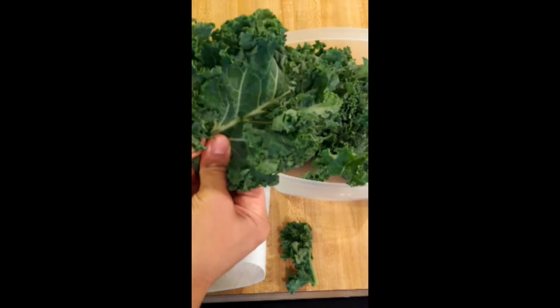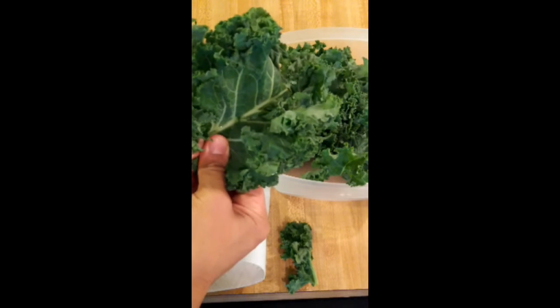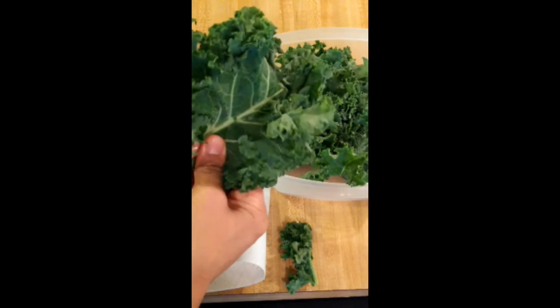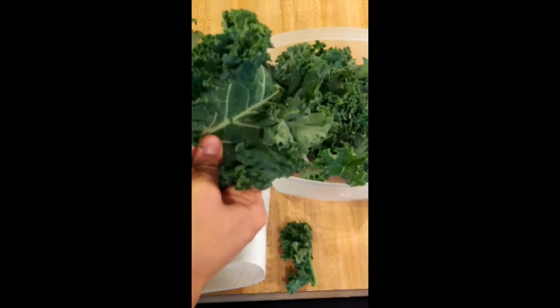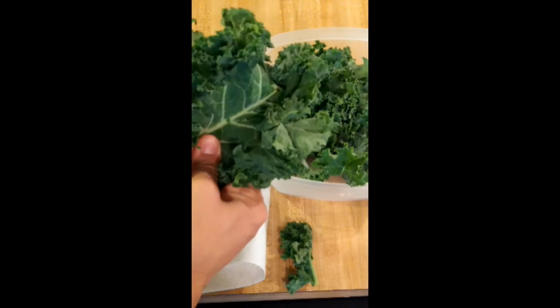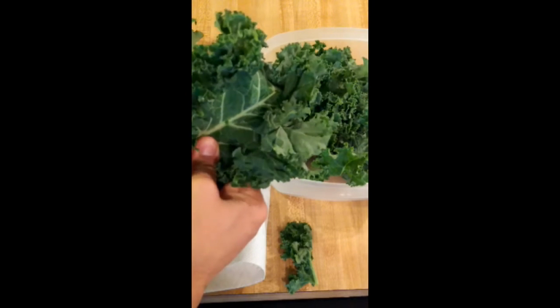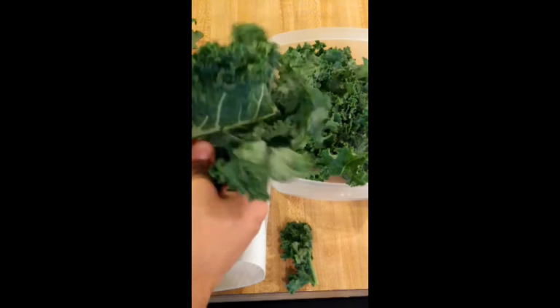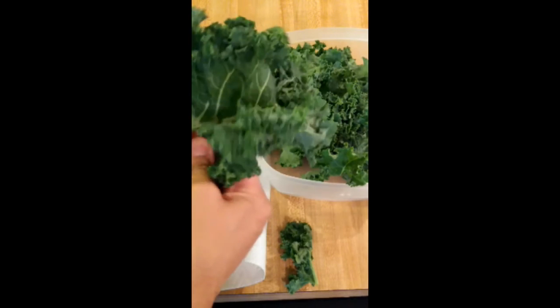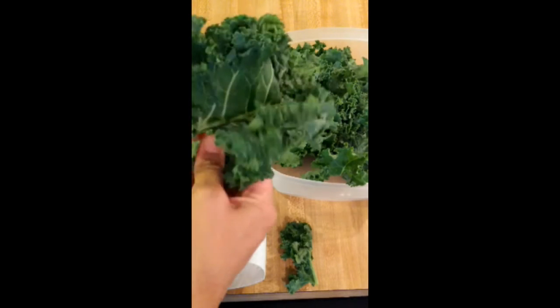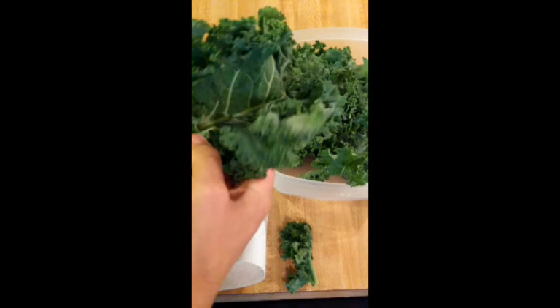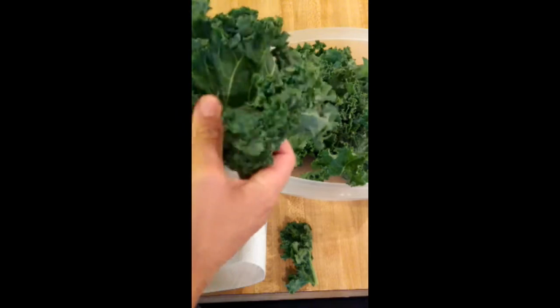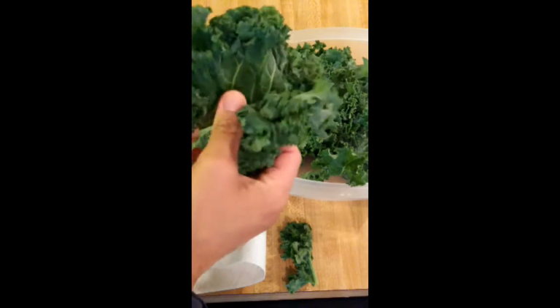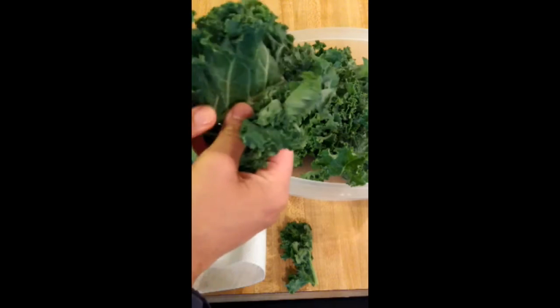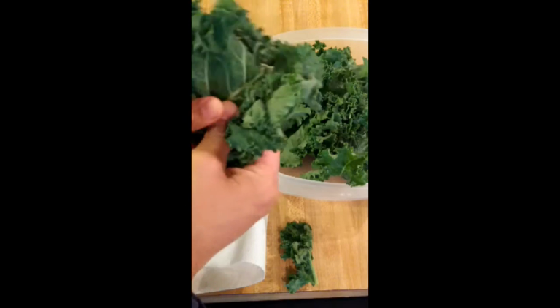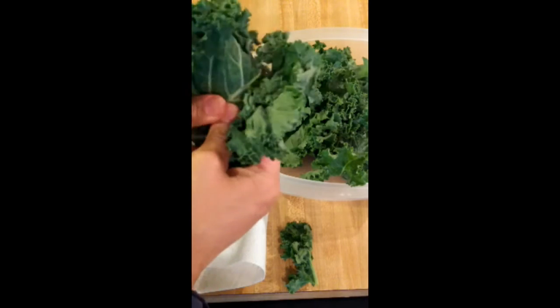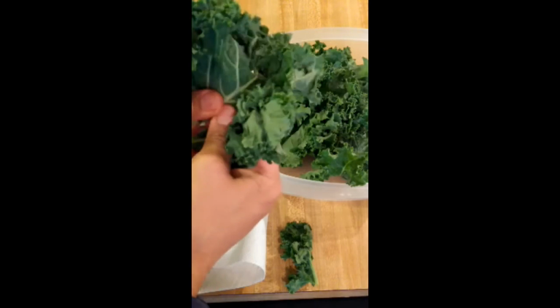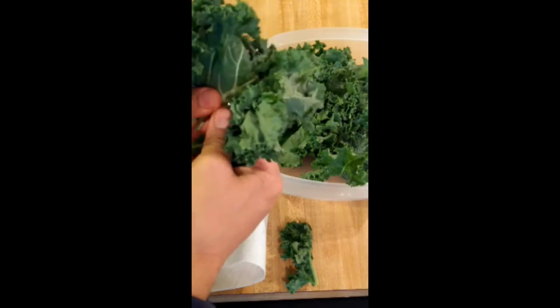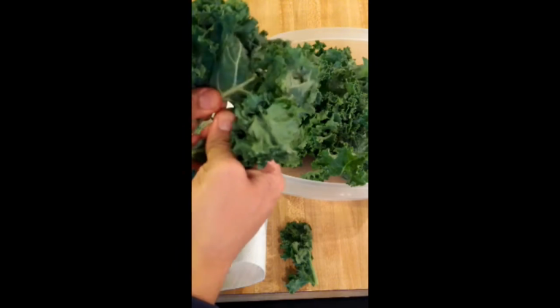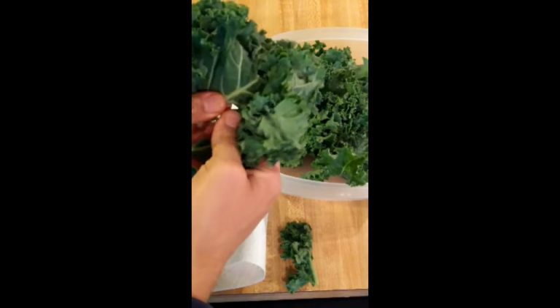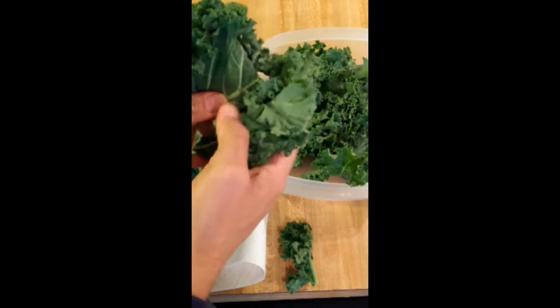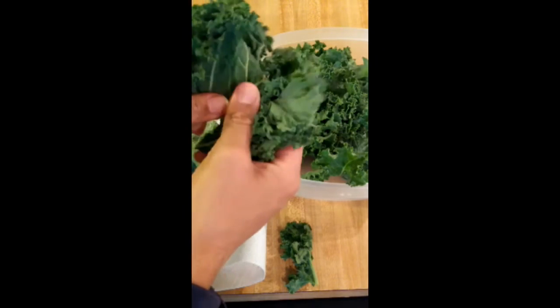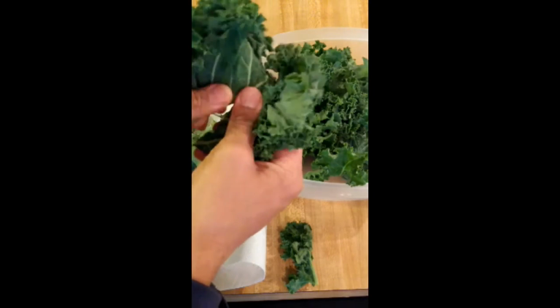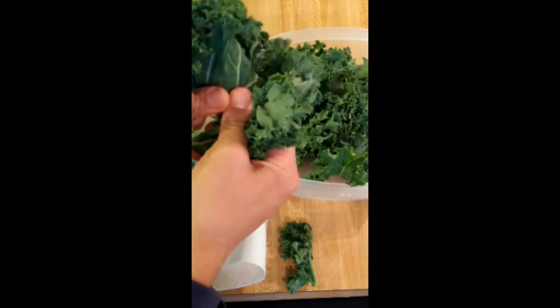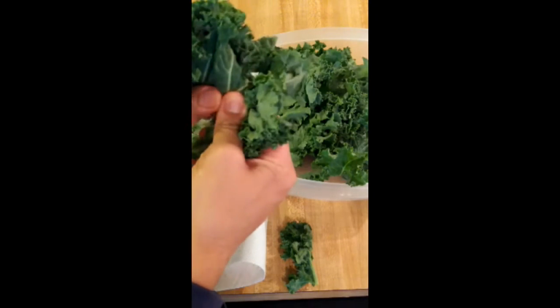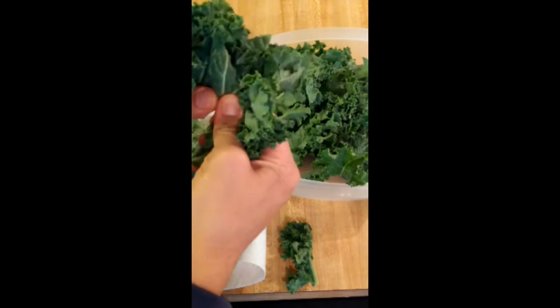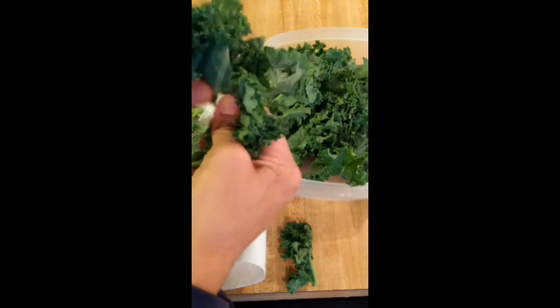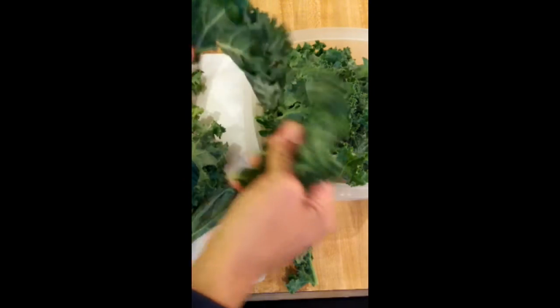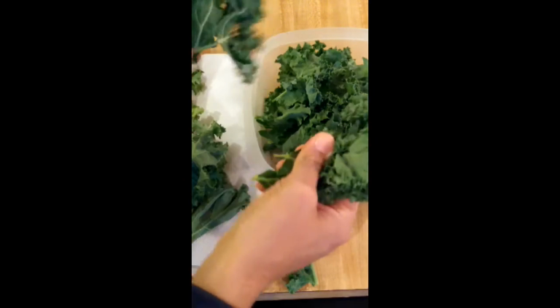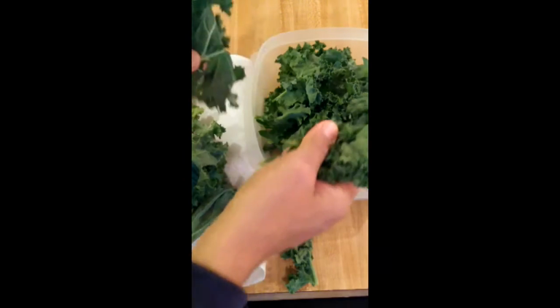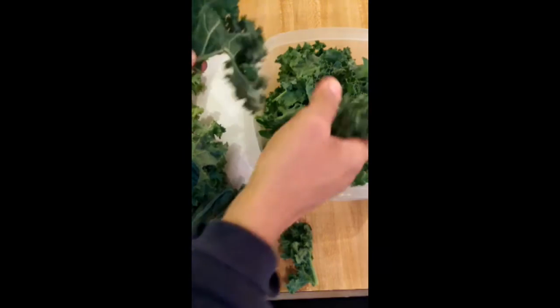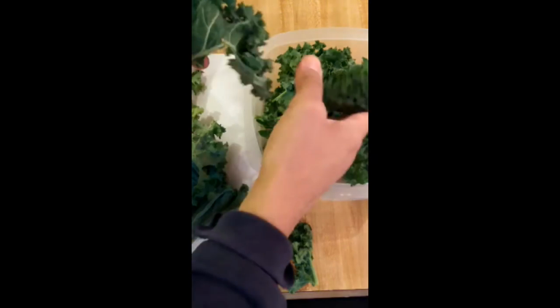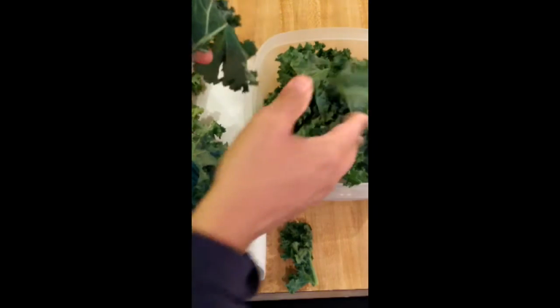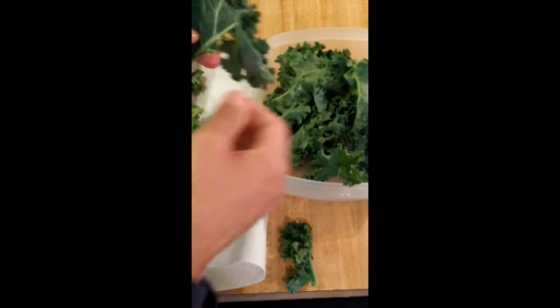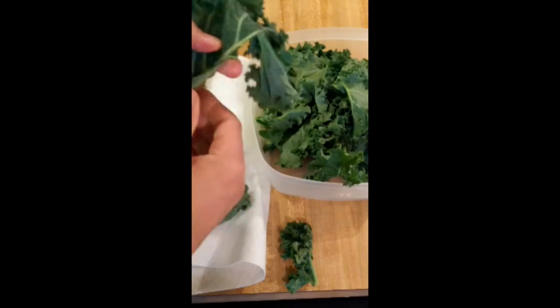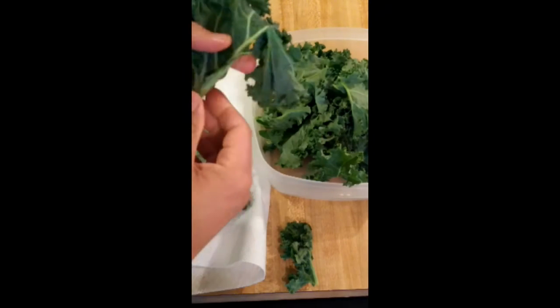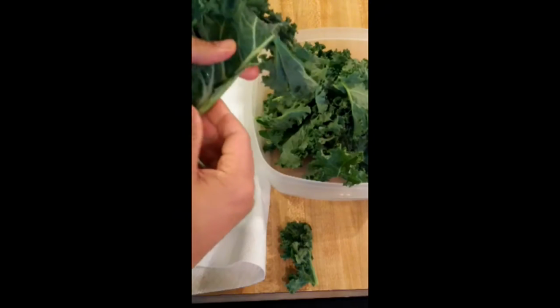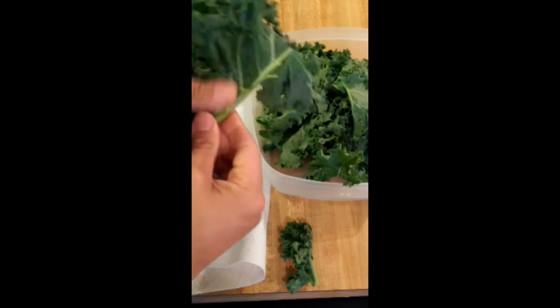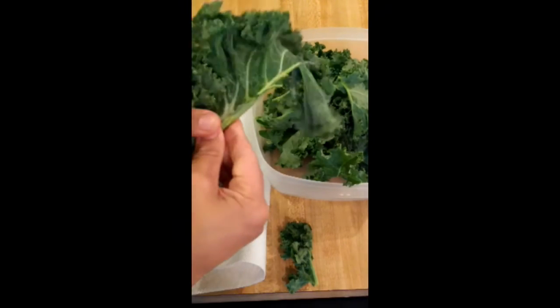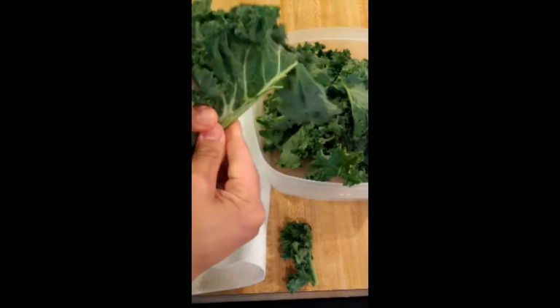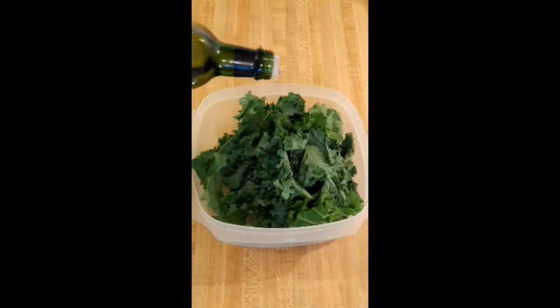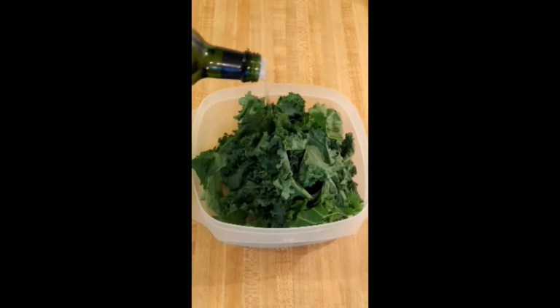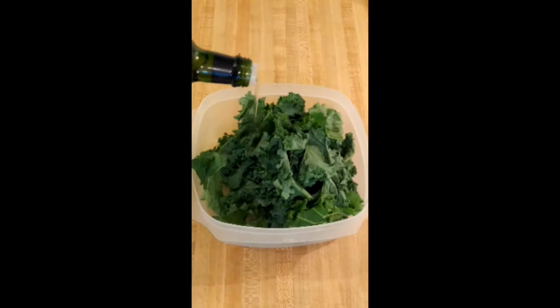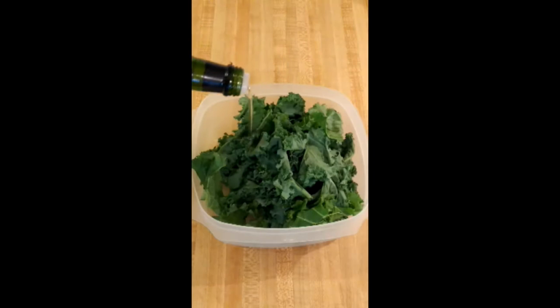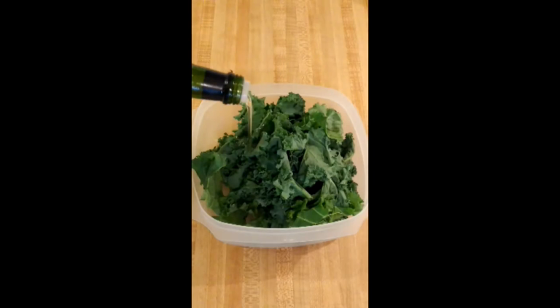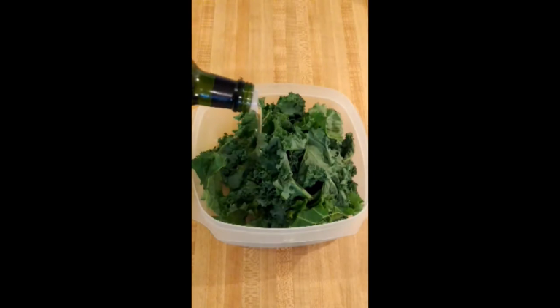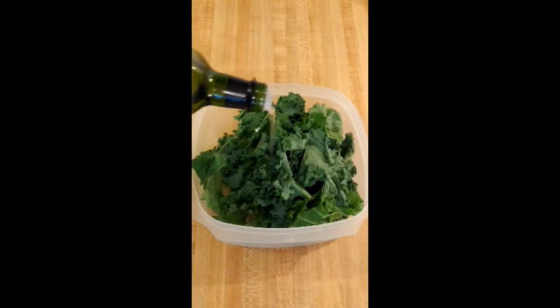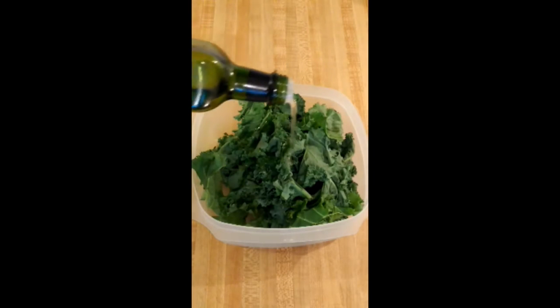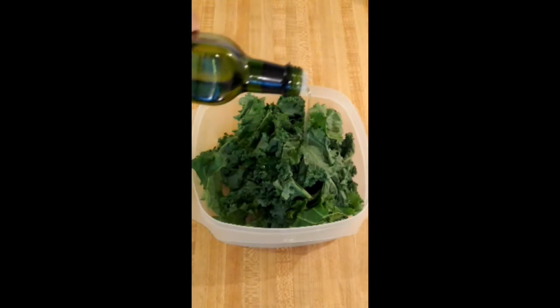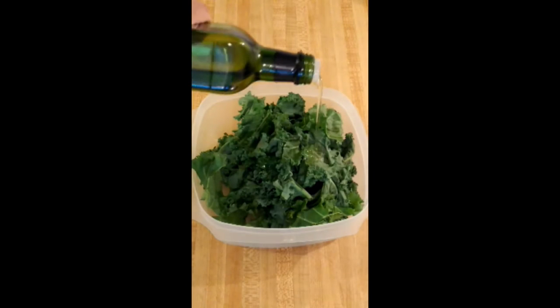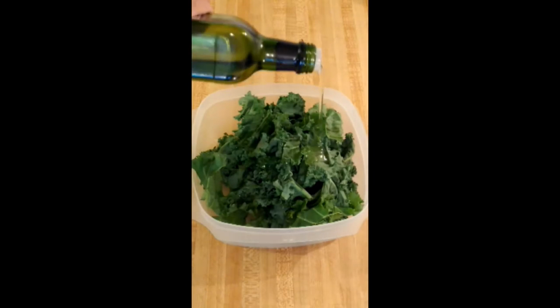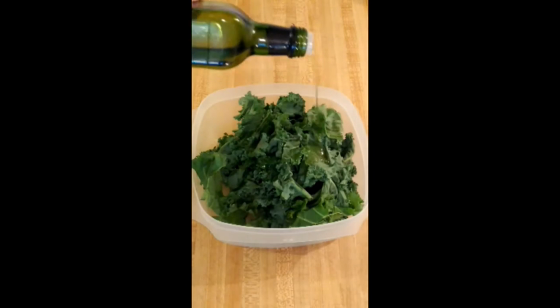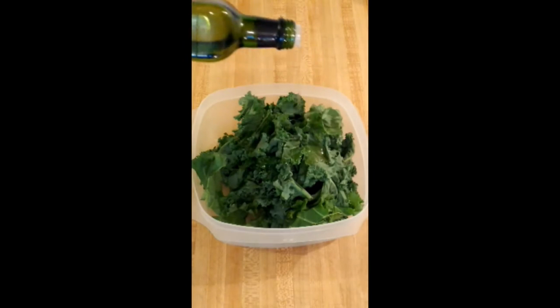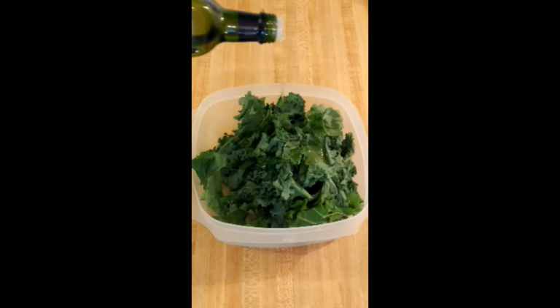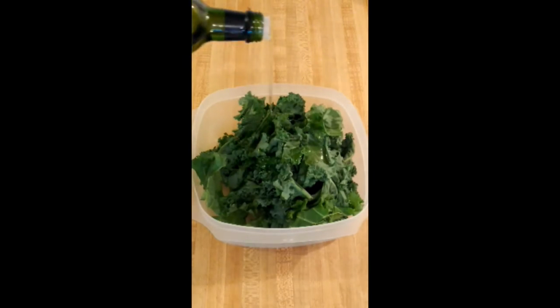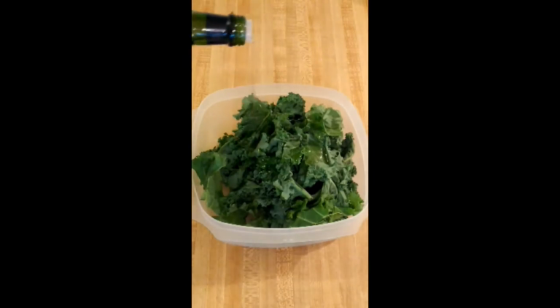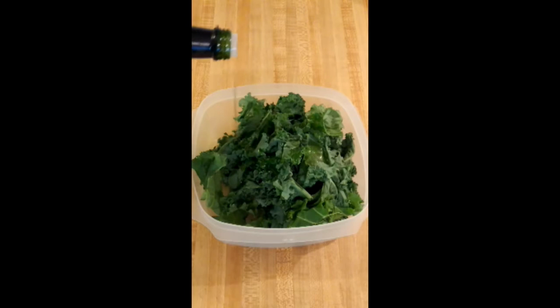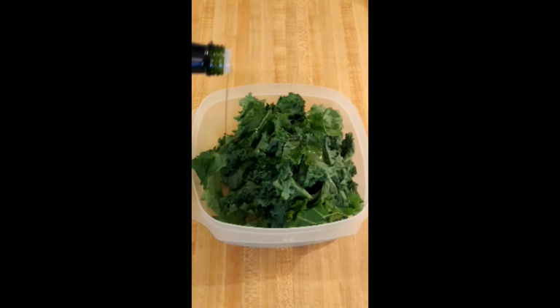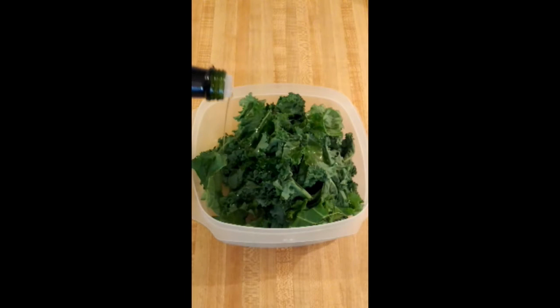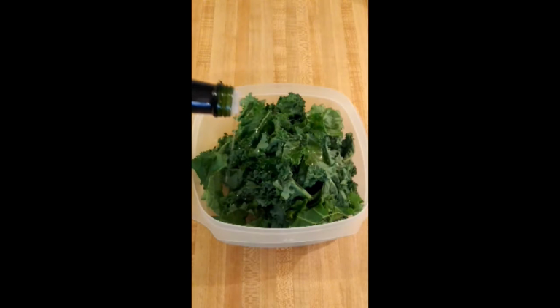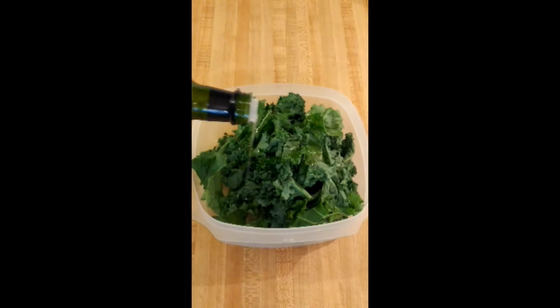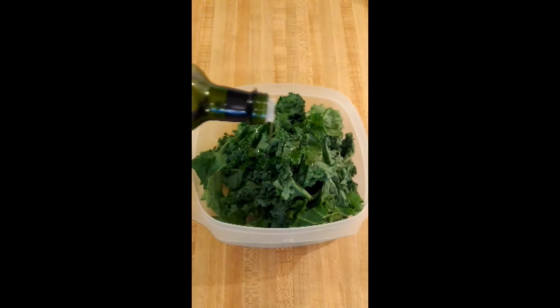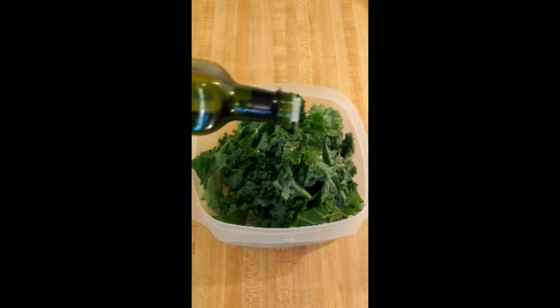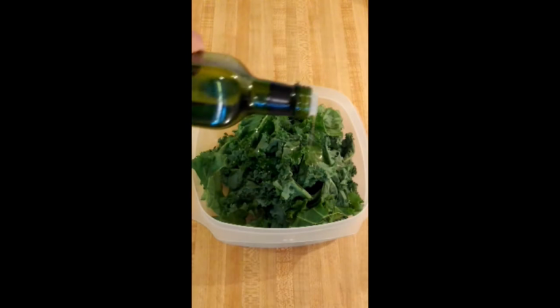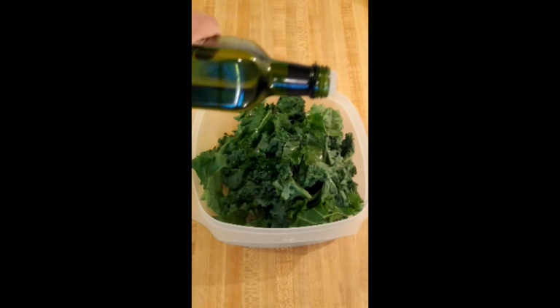Then, tear or cut the leaf off of the stem. Next, lightly coat the chips with oil.